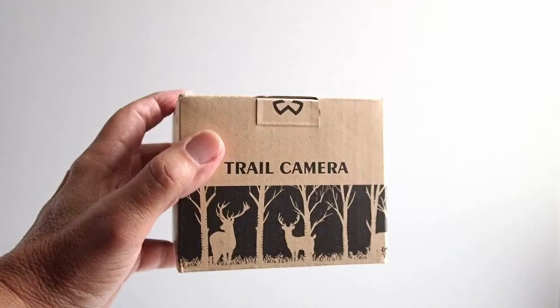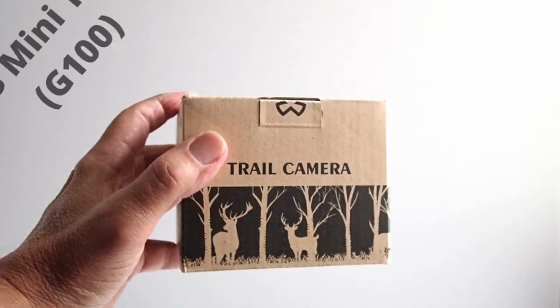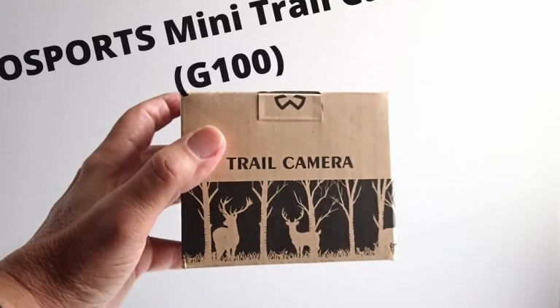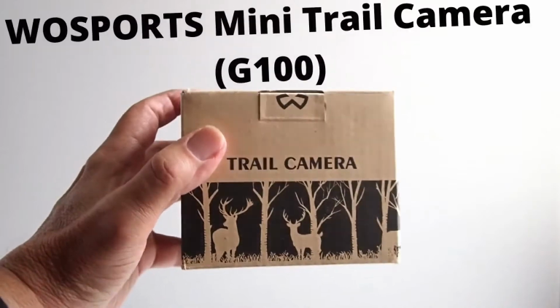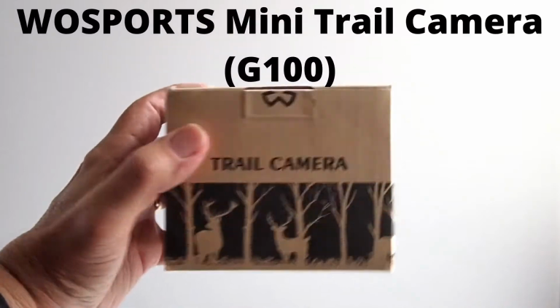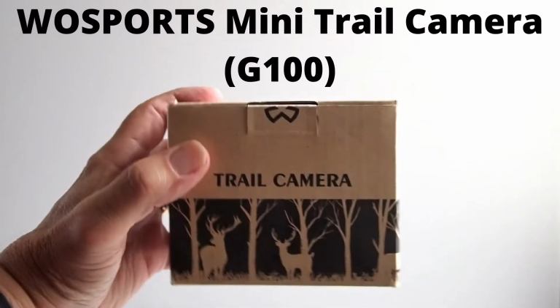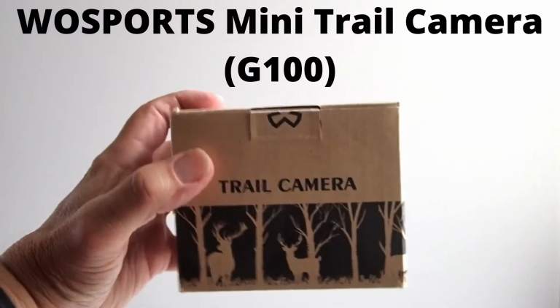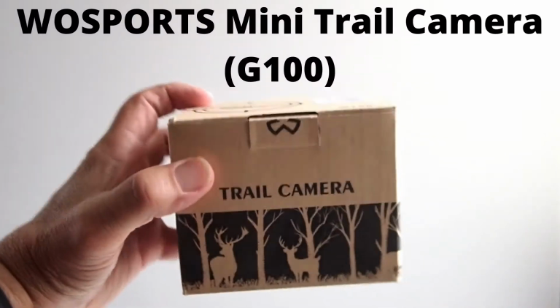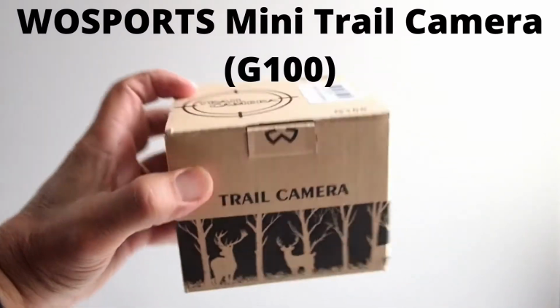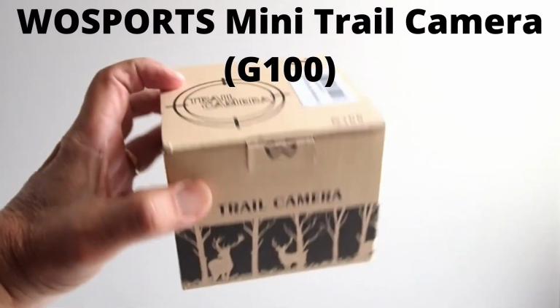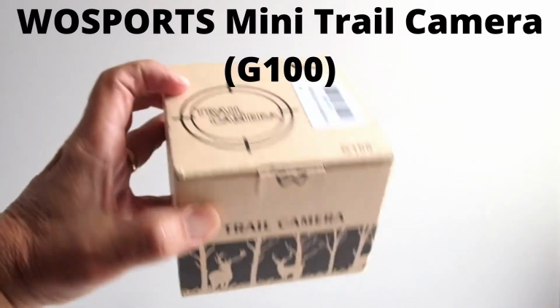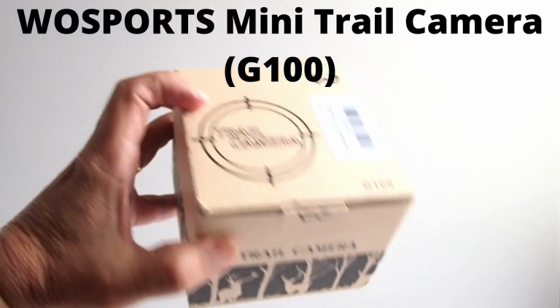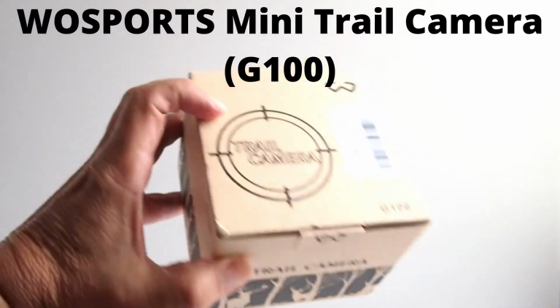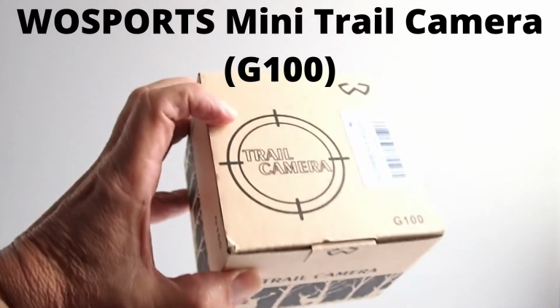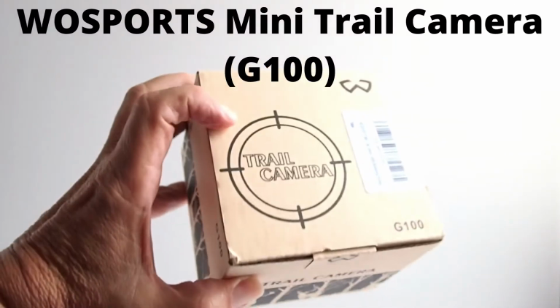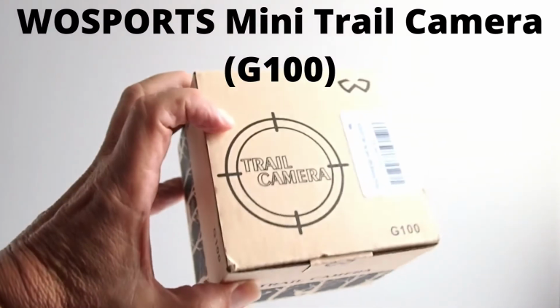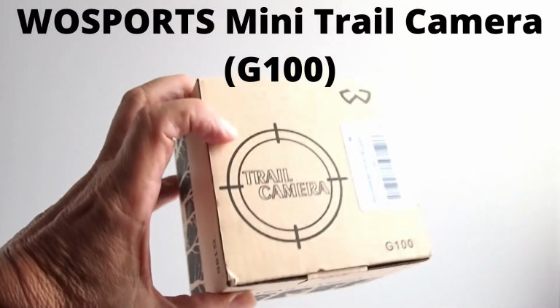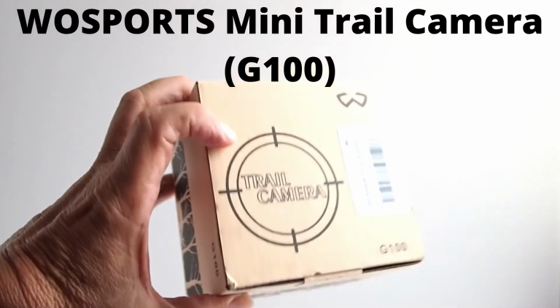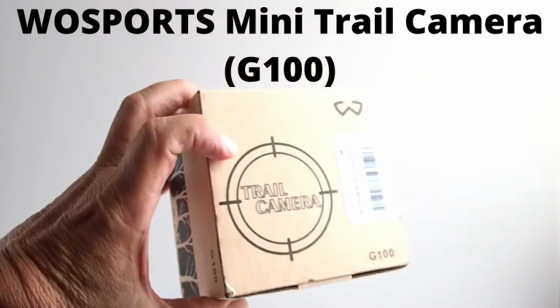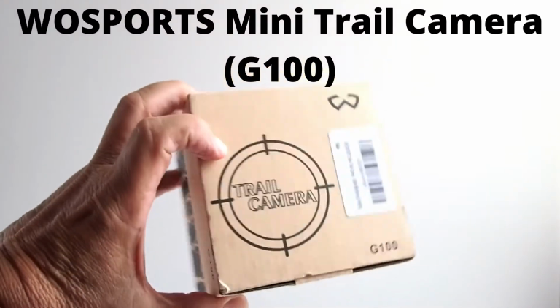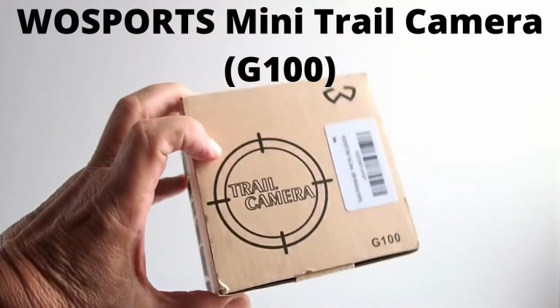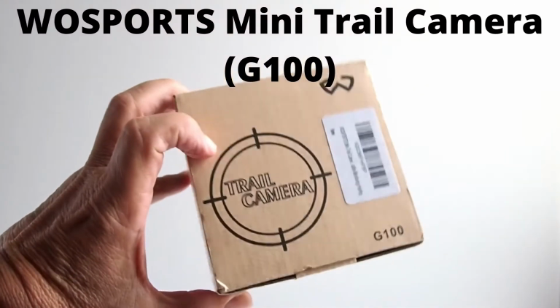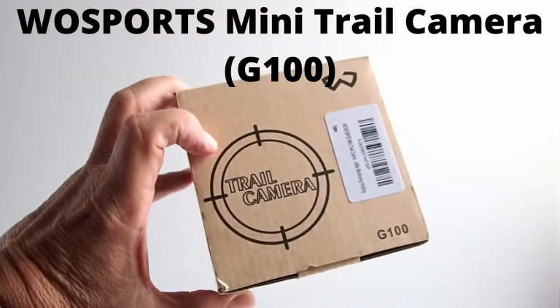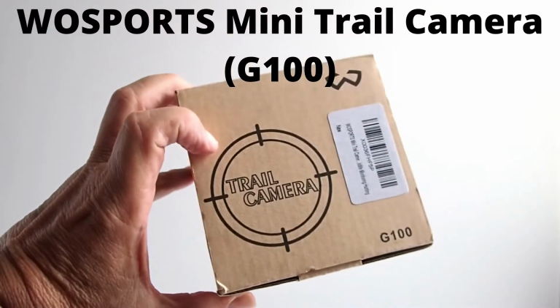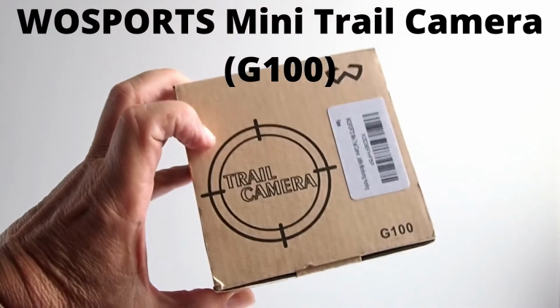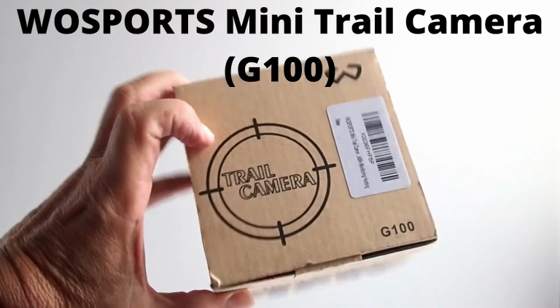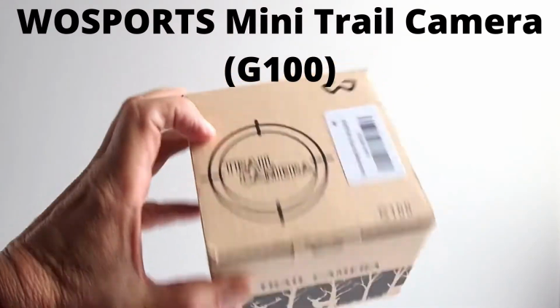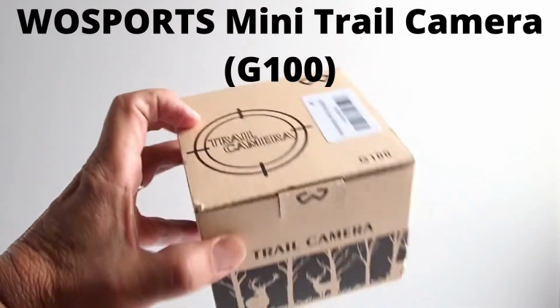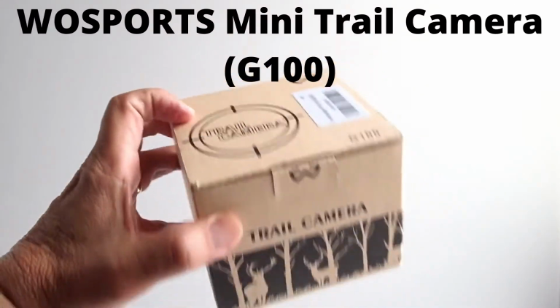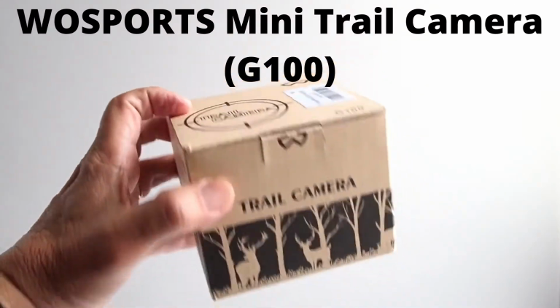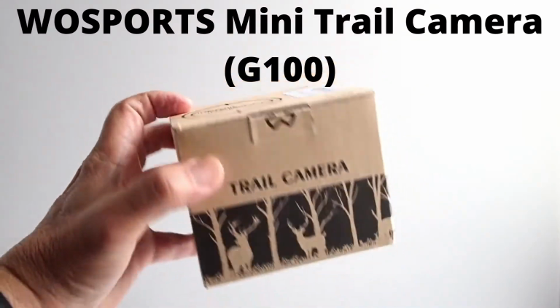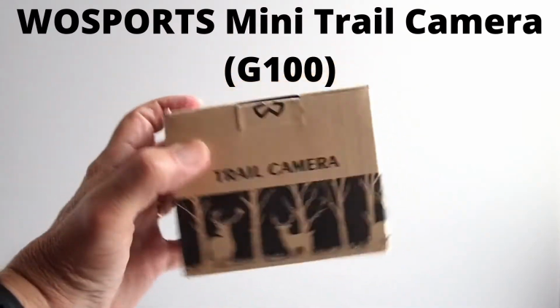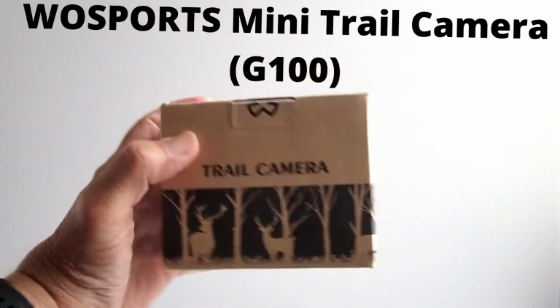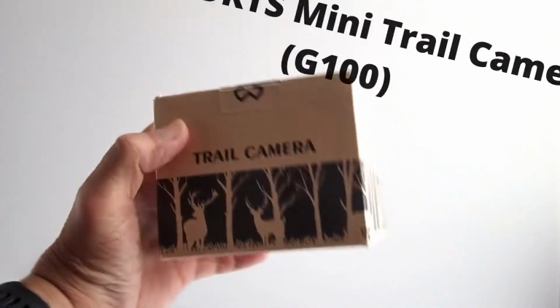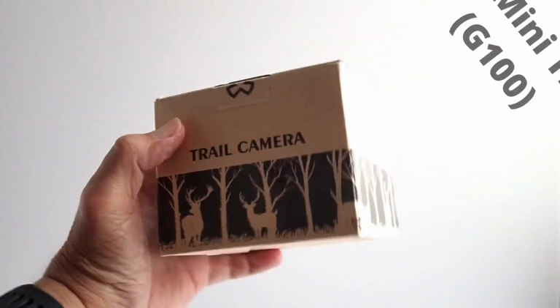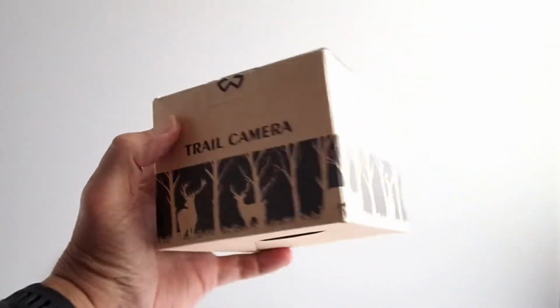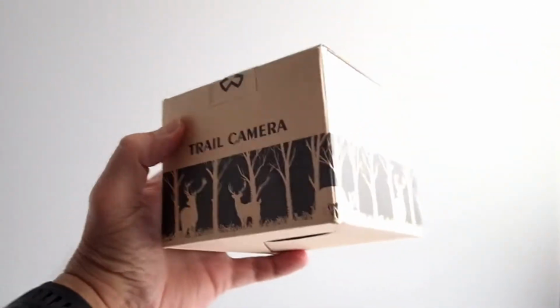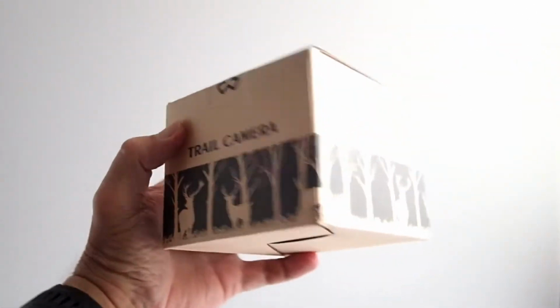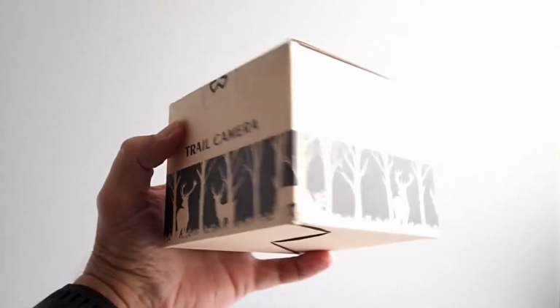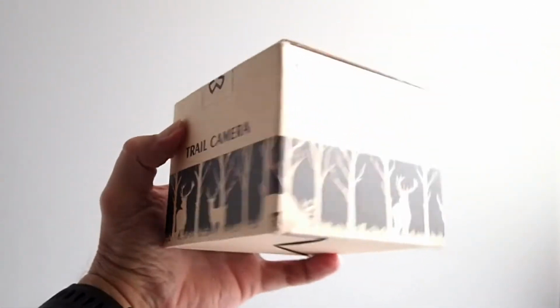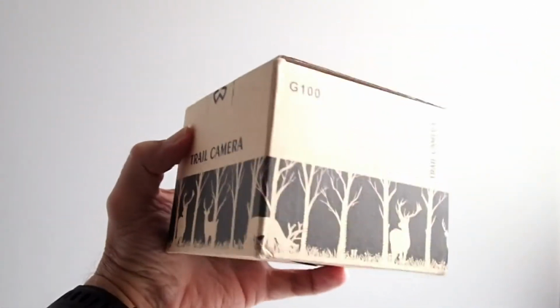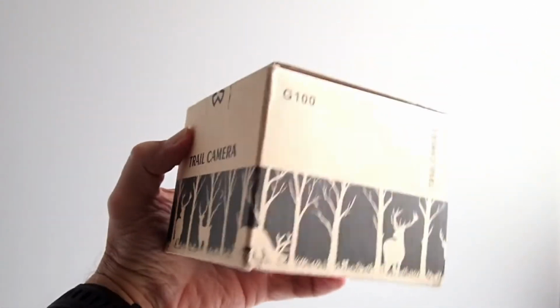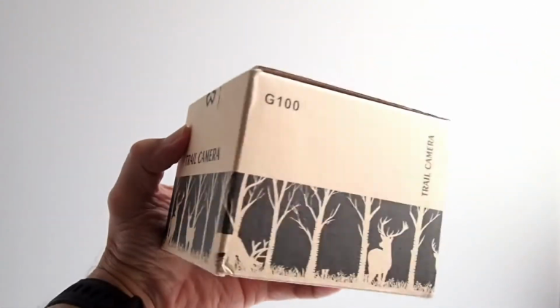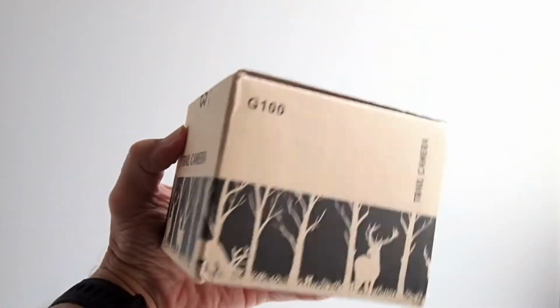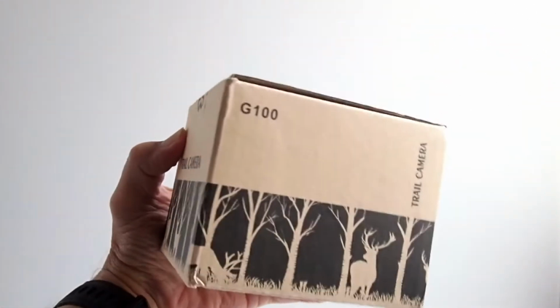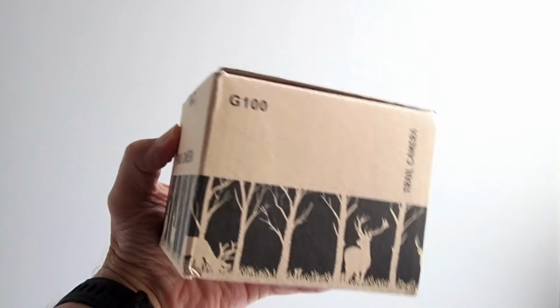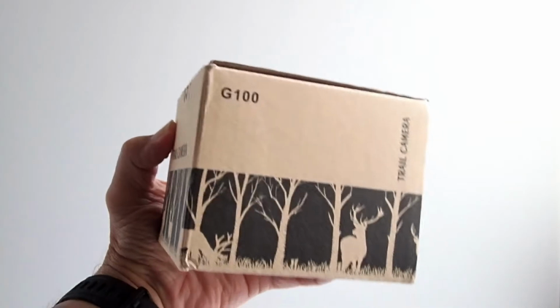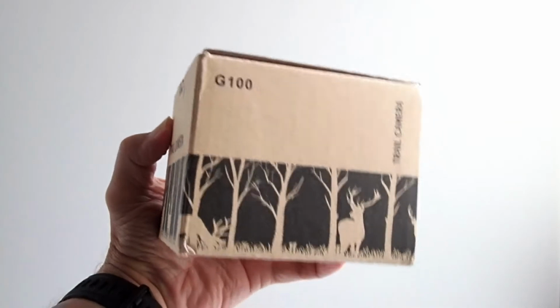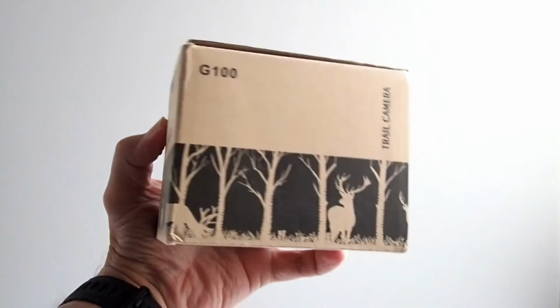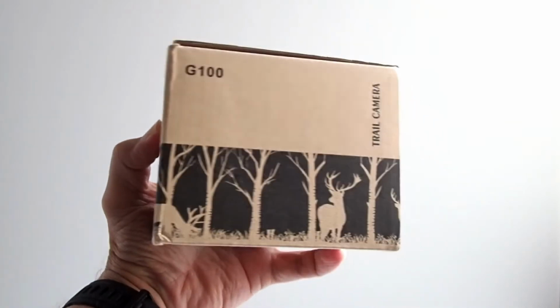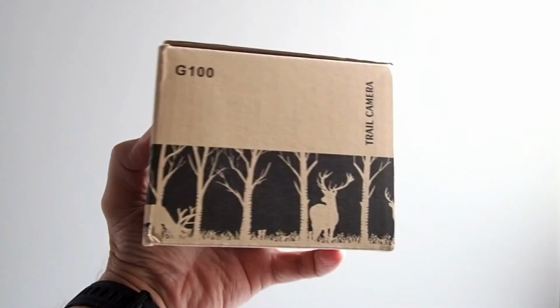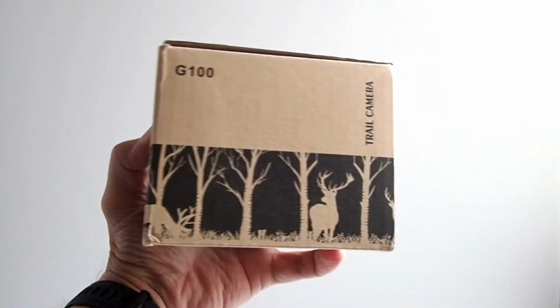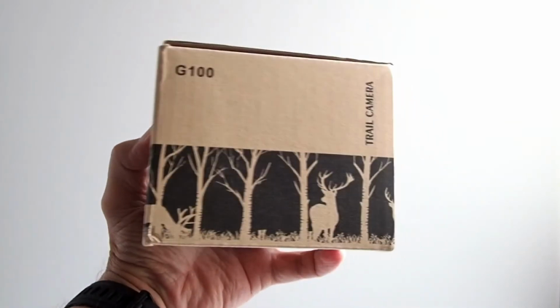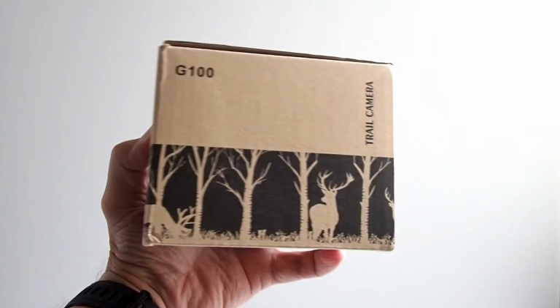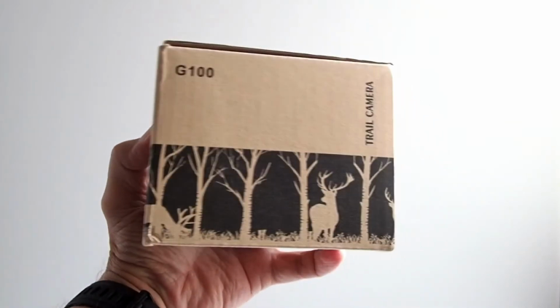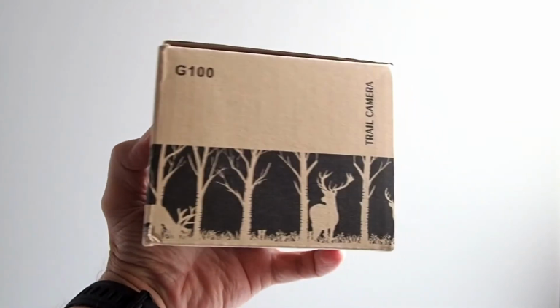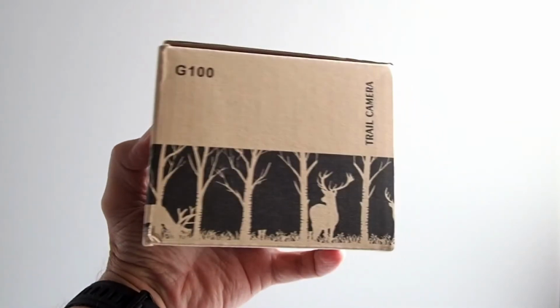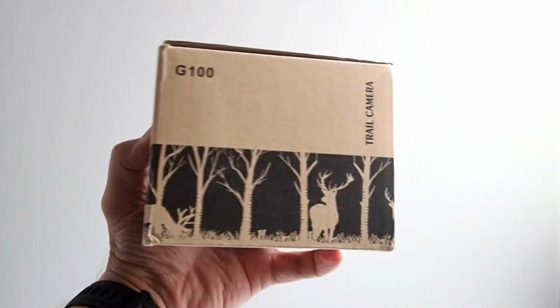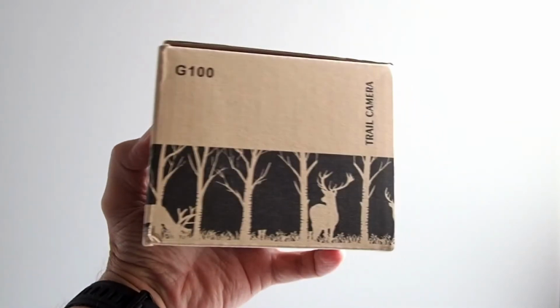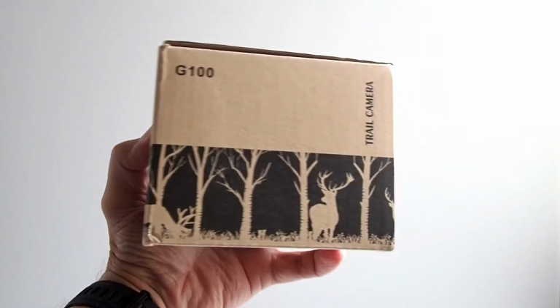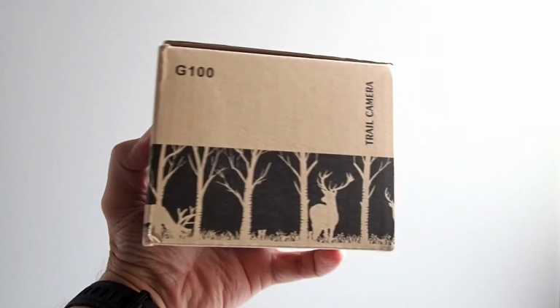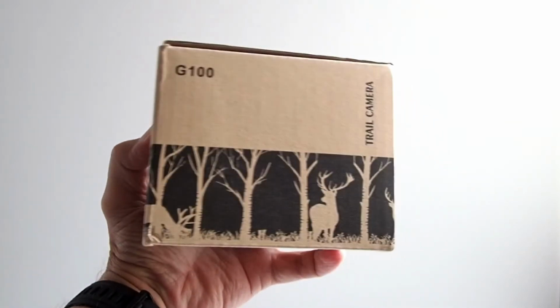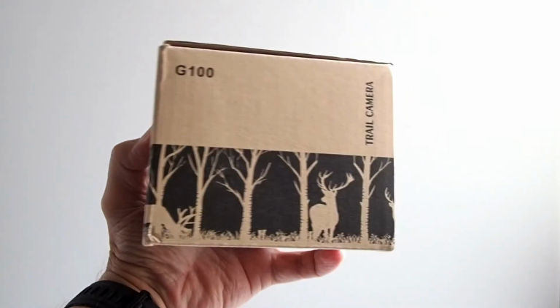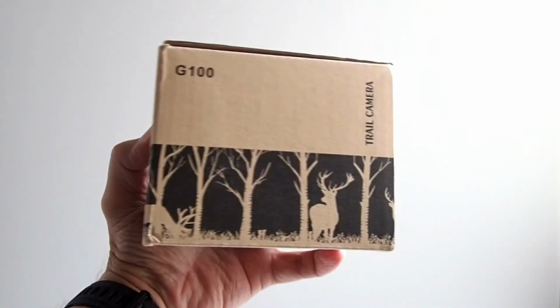Hi, this is Rob. This is the Wolf Sports G100 Mini Trail Camera. It comes in this box.